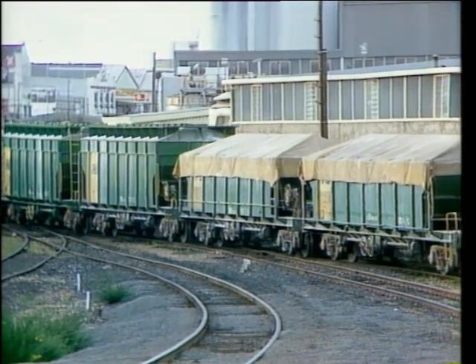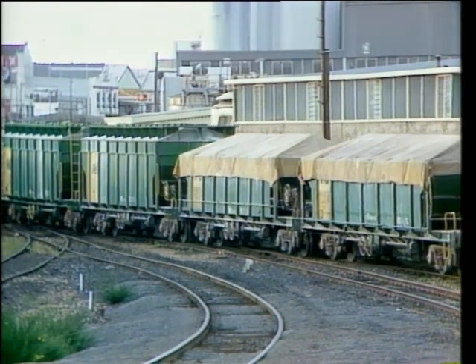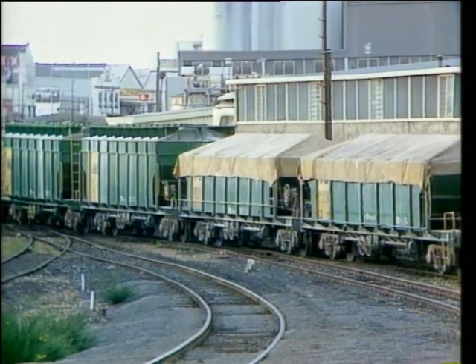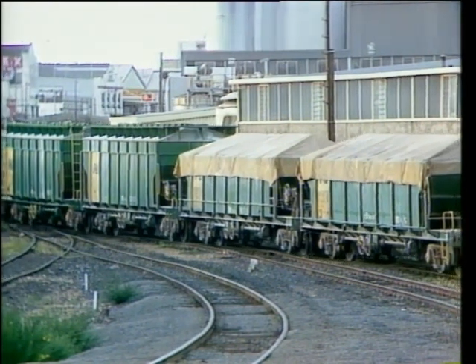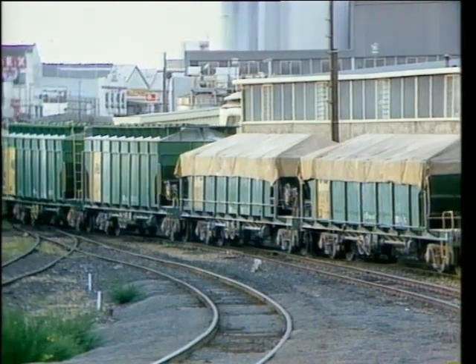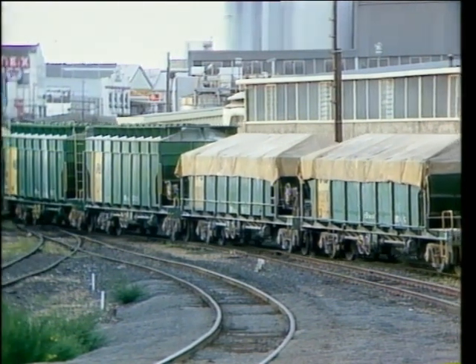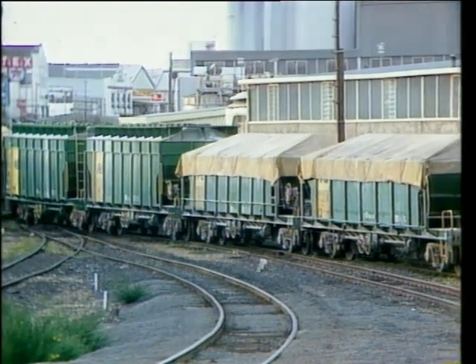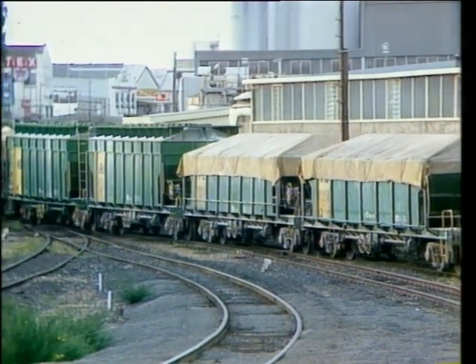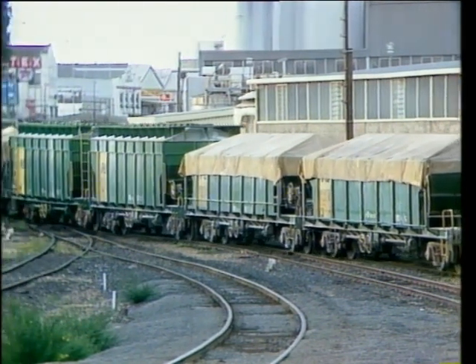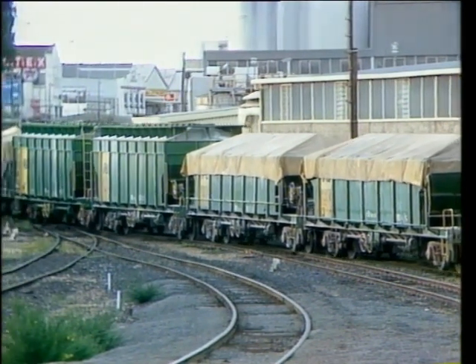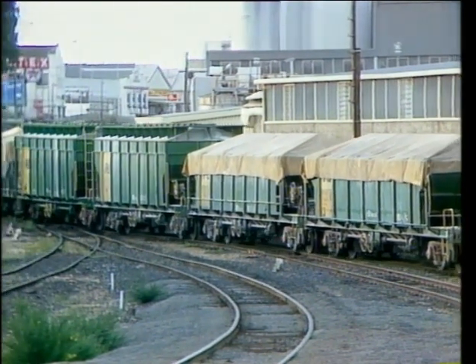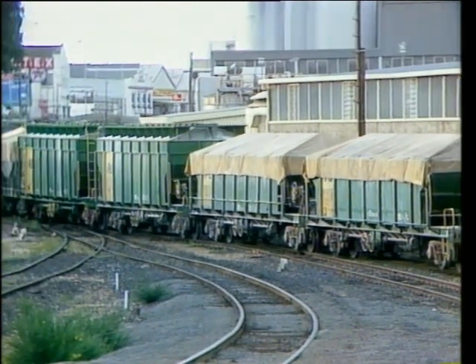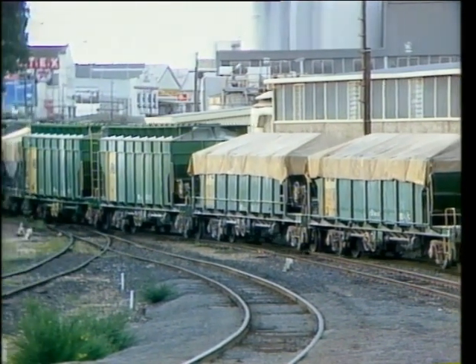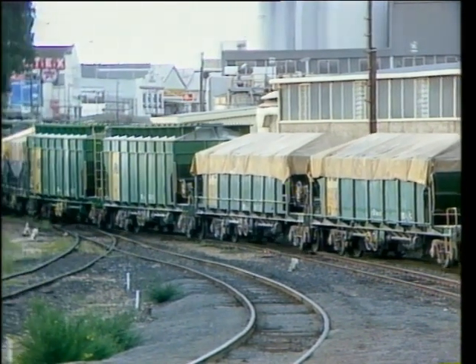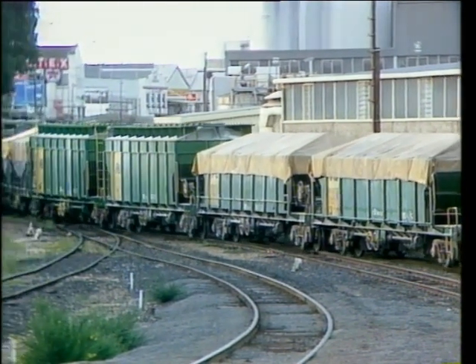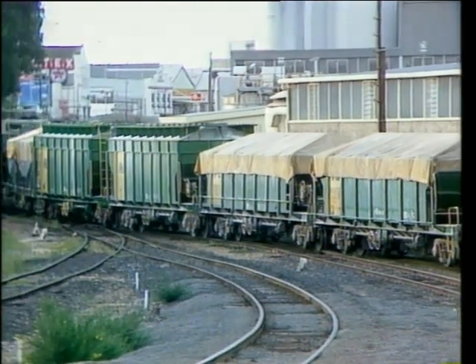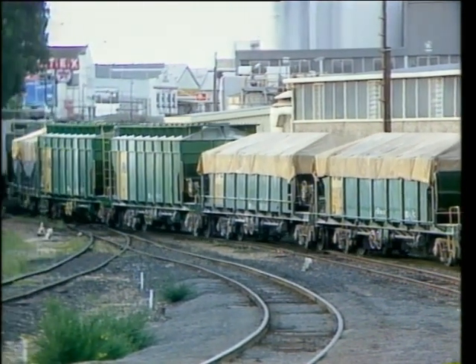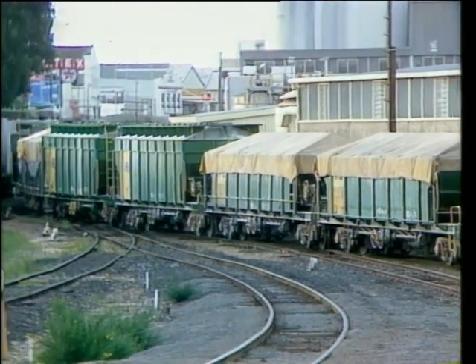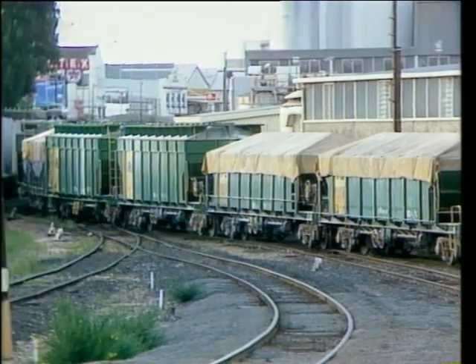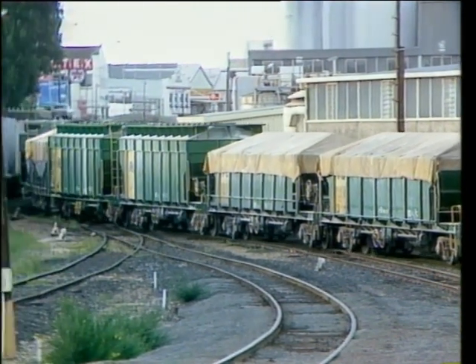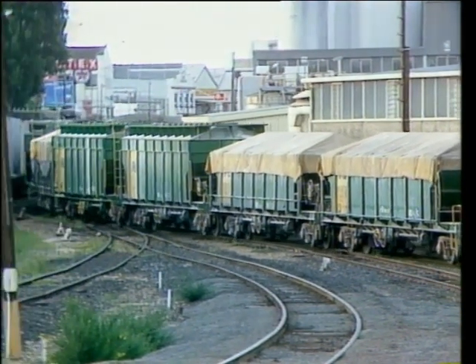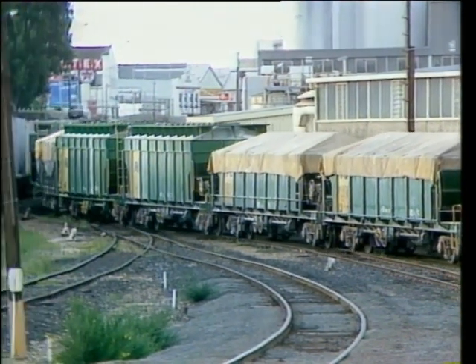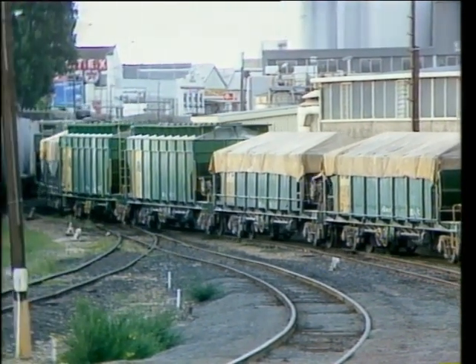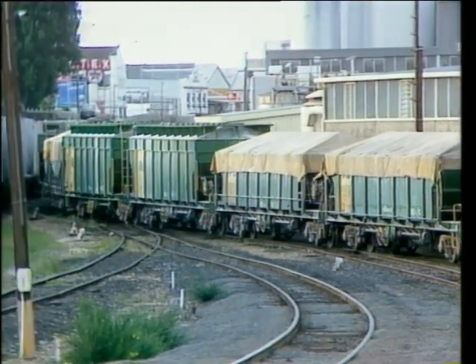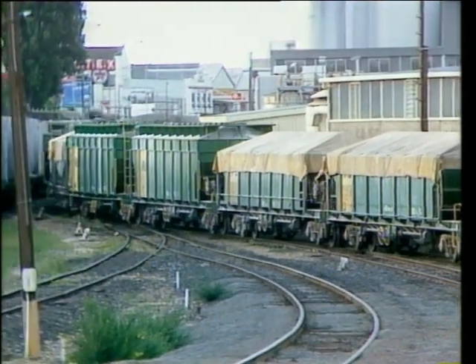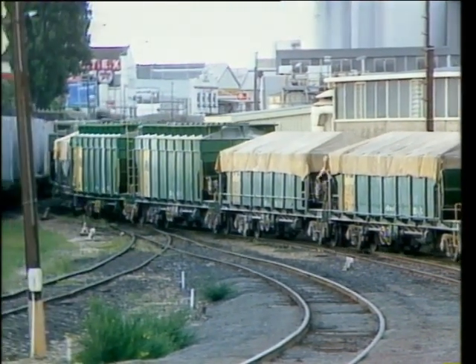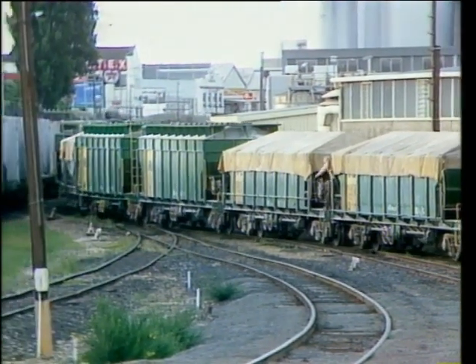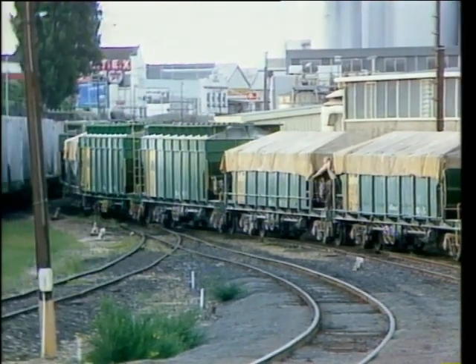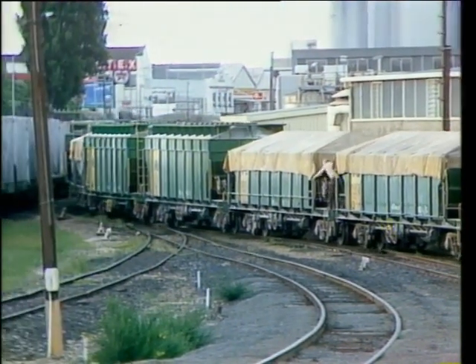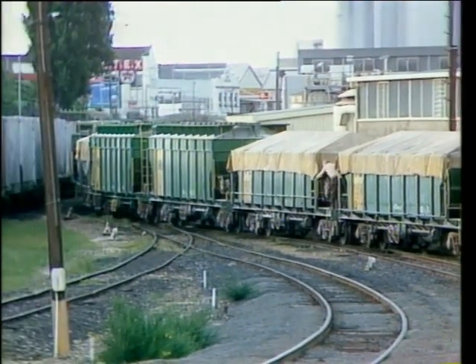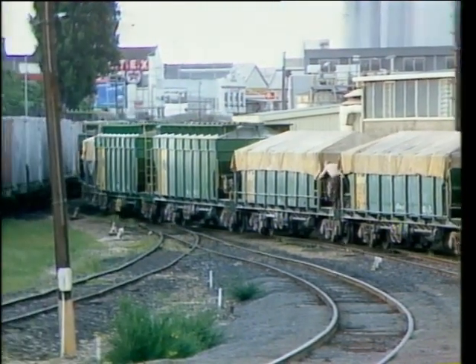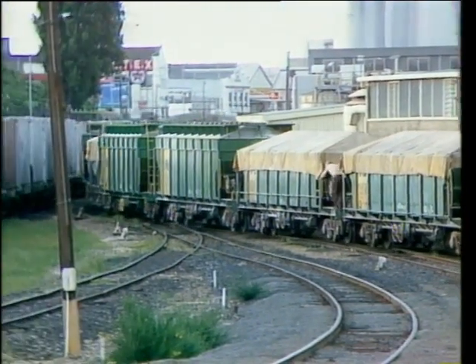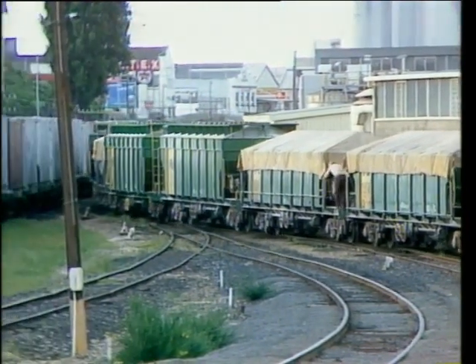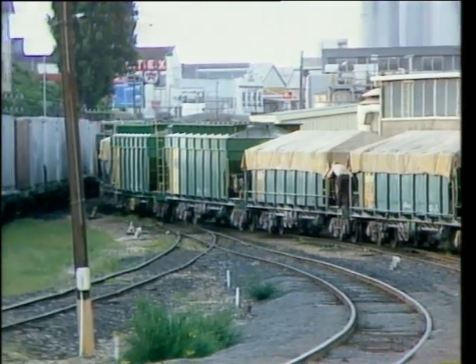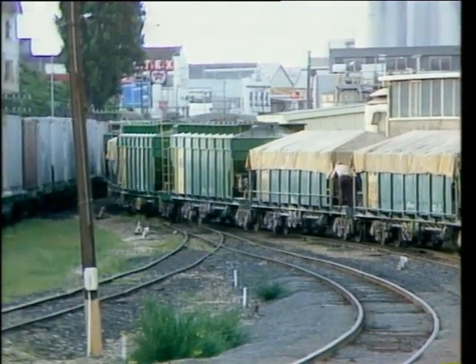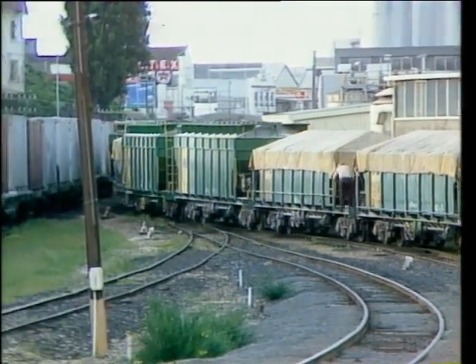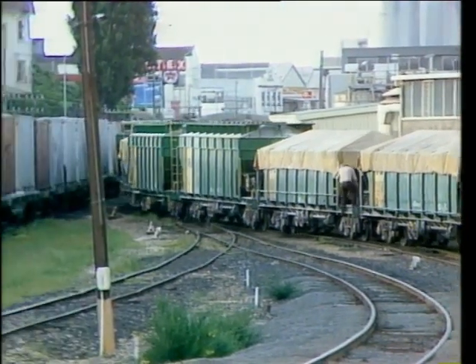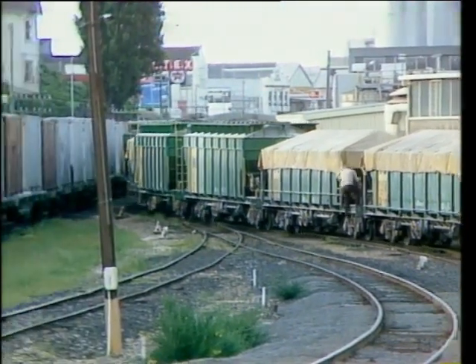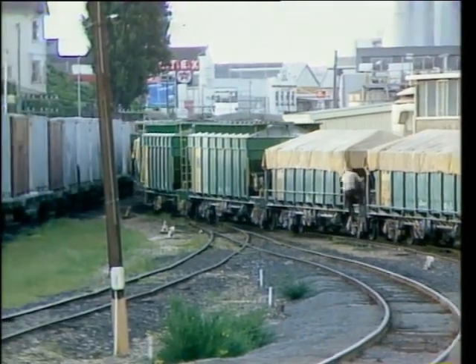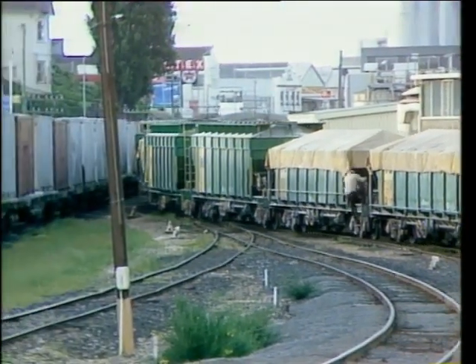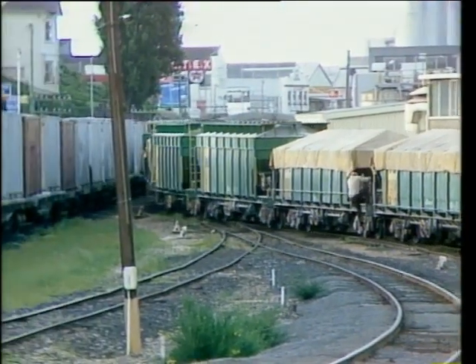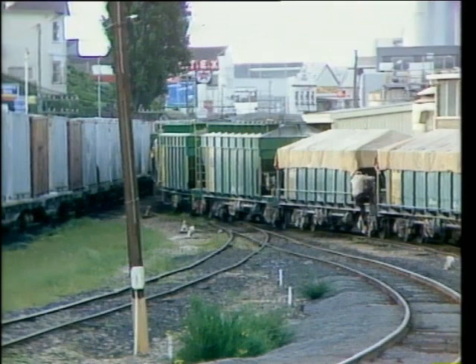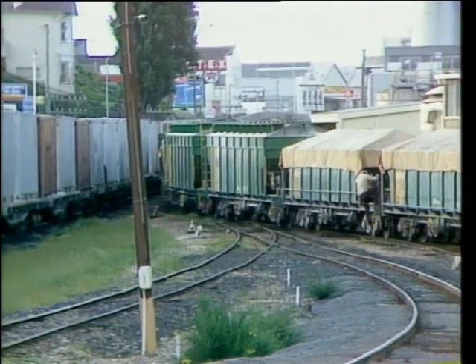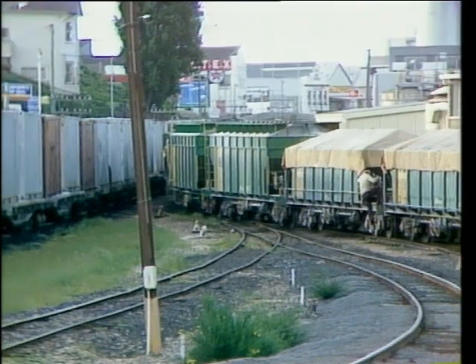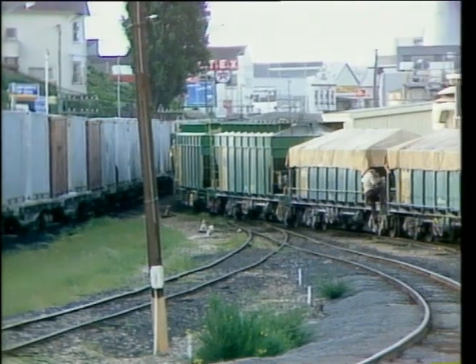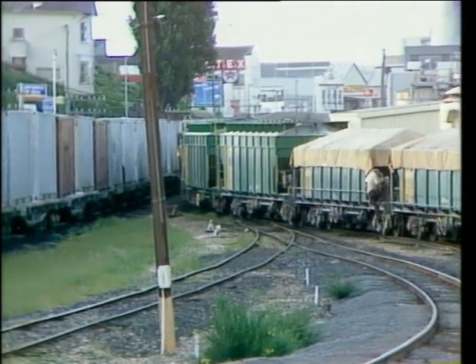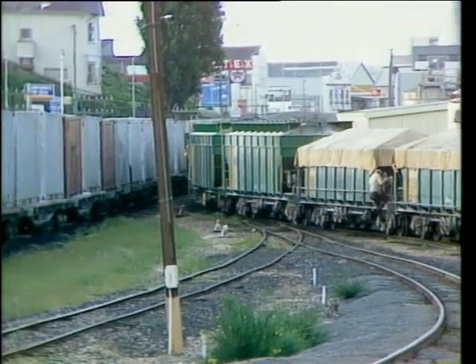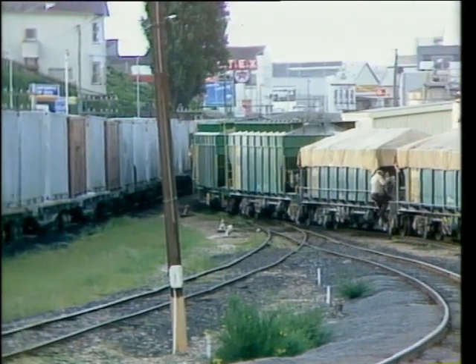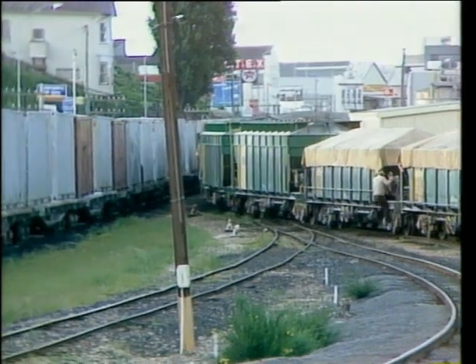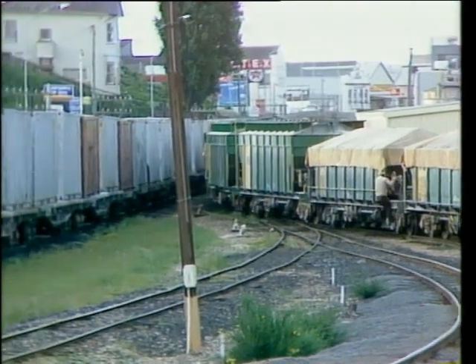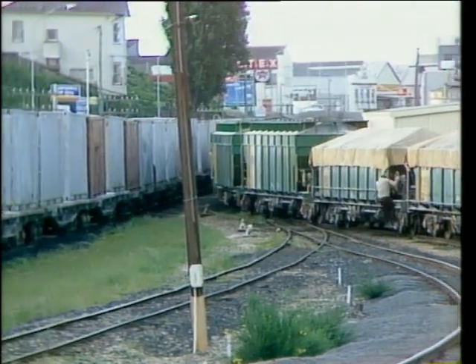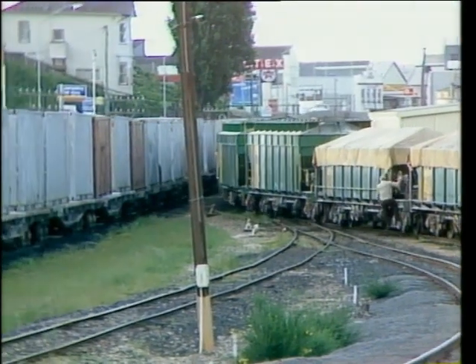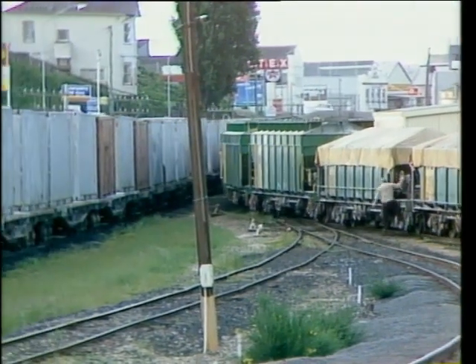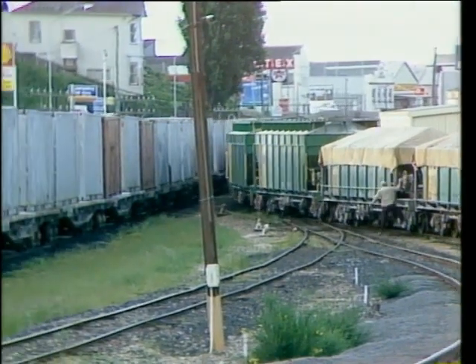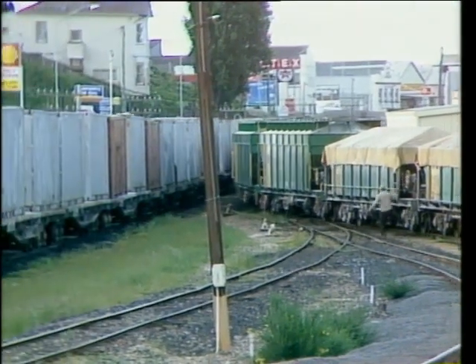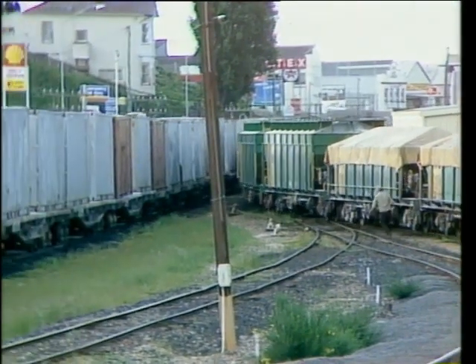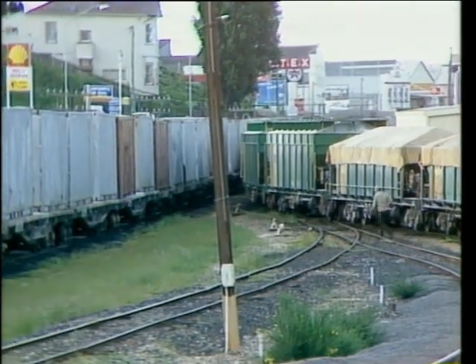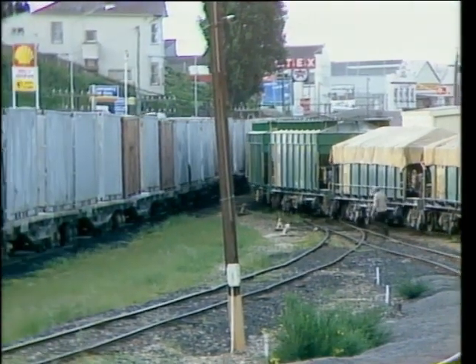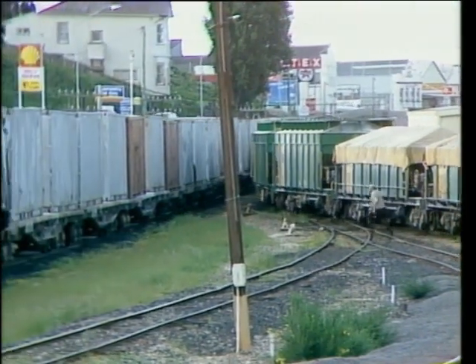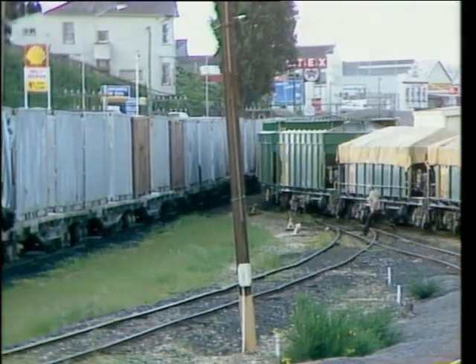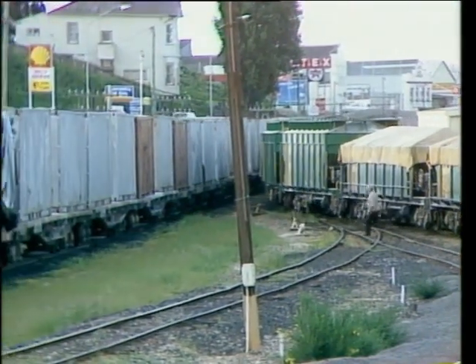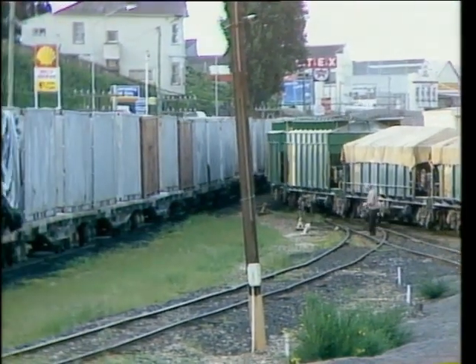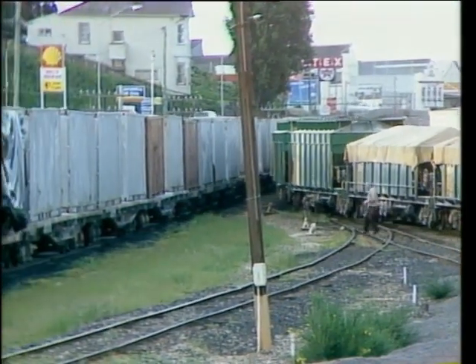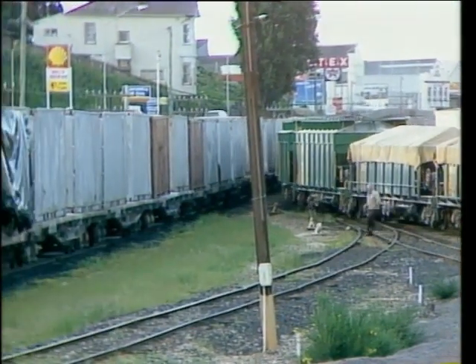These empty phosphate wagons are added to the rear of the Hobart-bound train as it awaits to cross a coal train destined for Burnie.